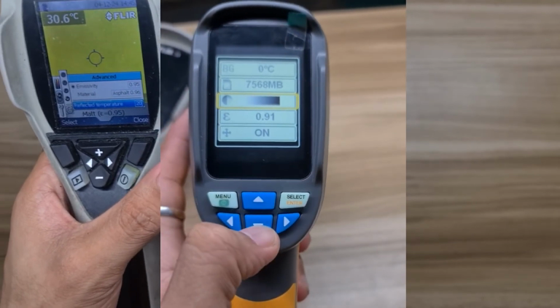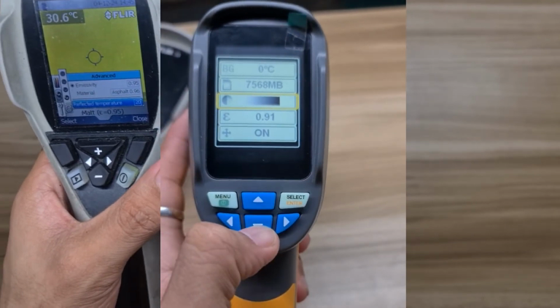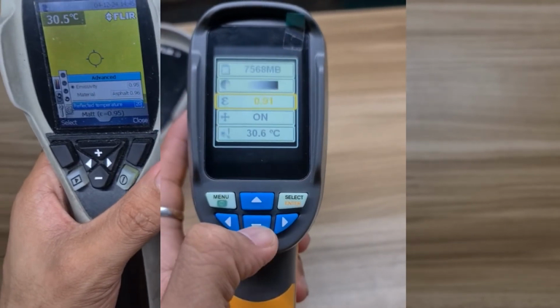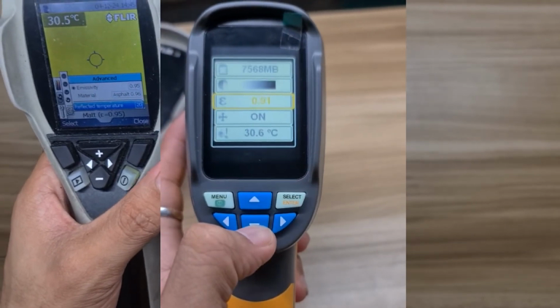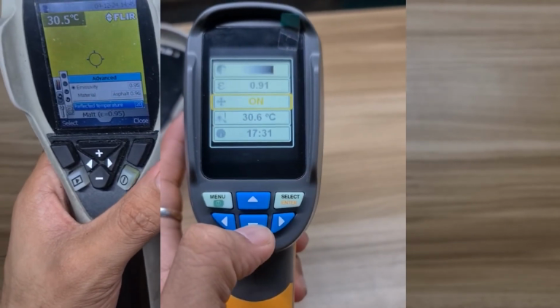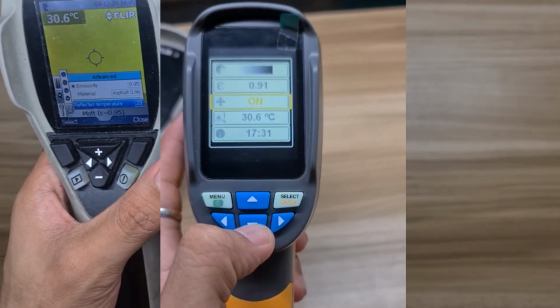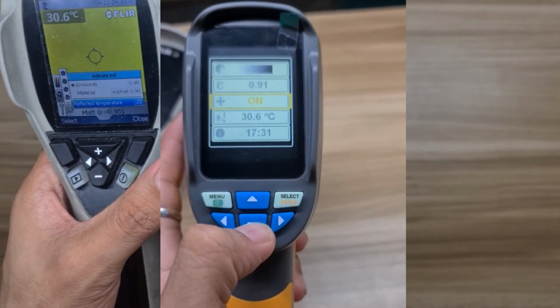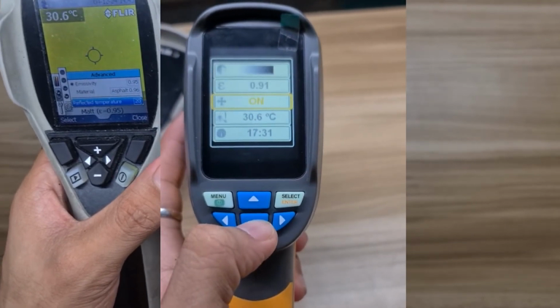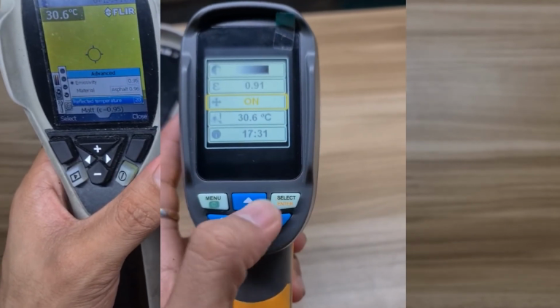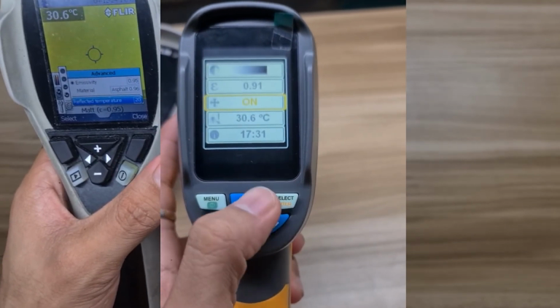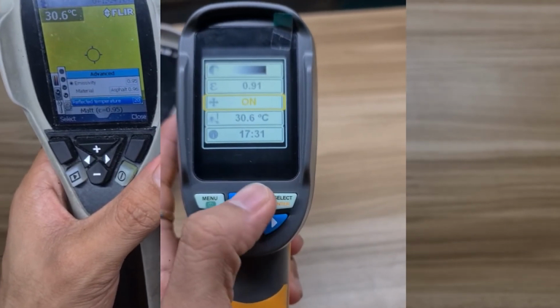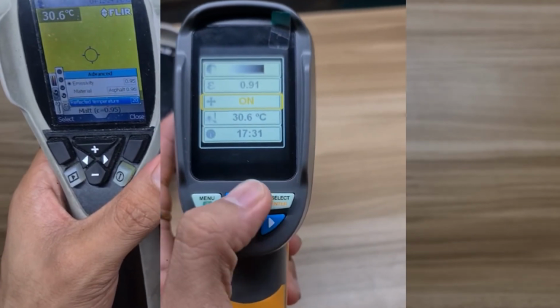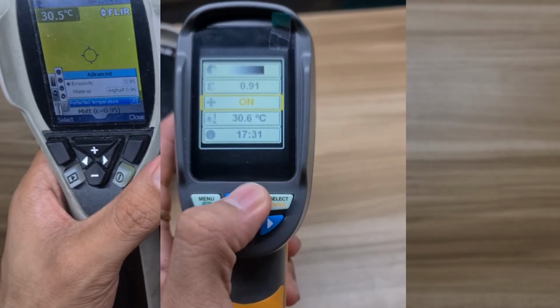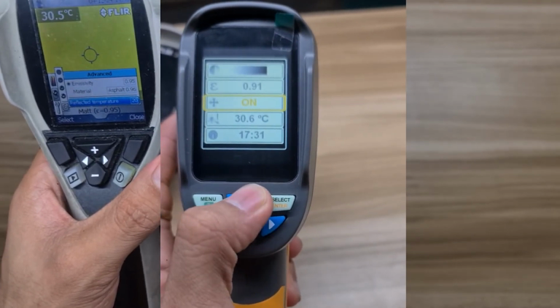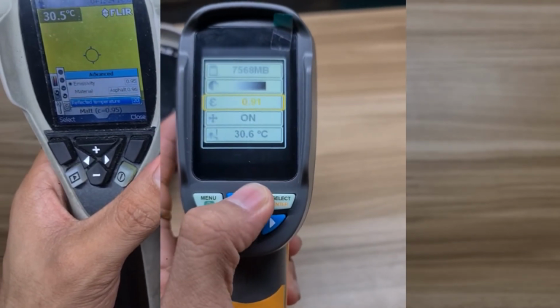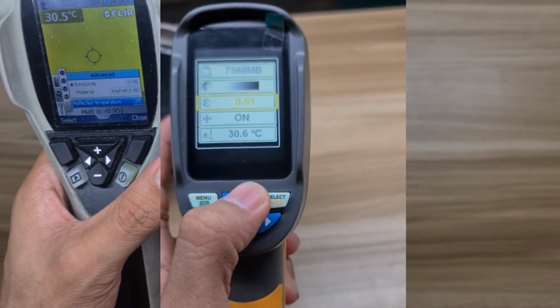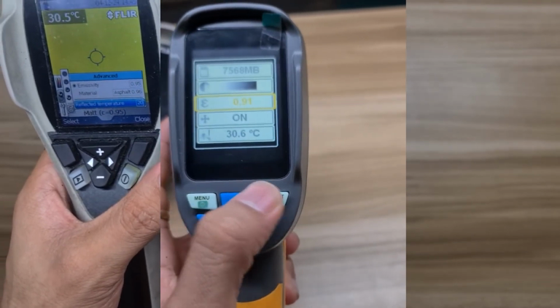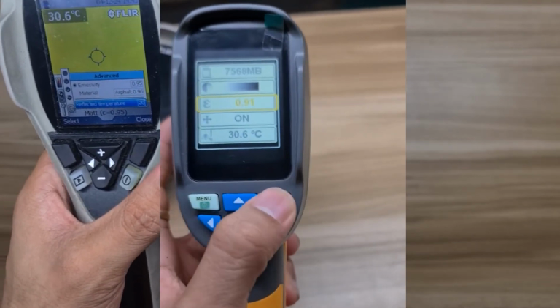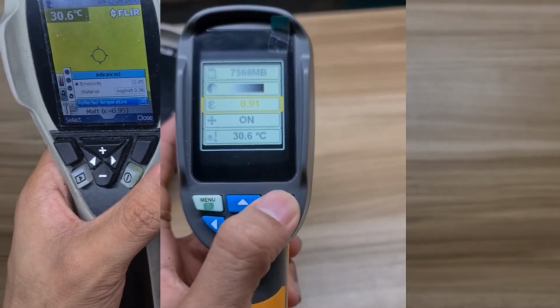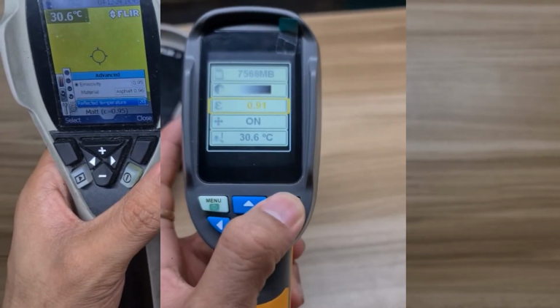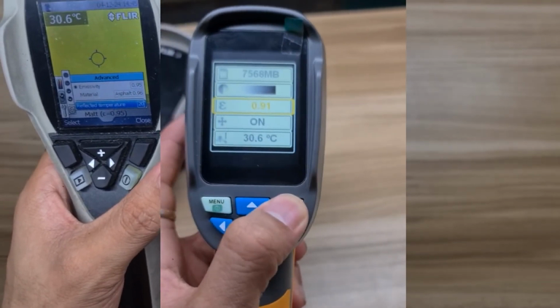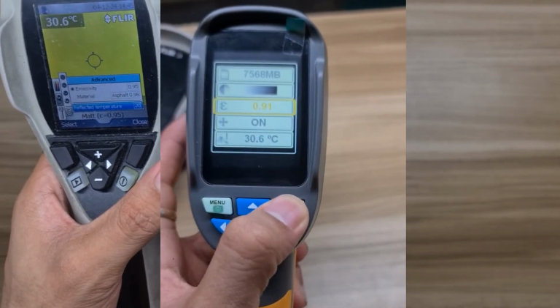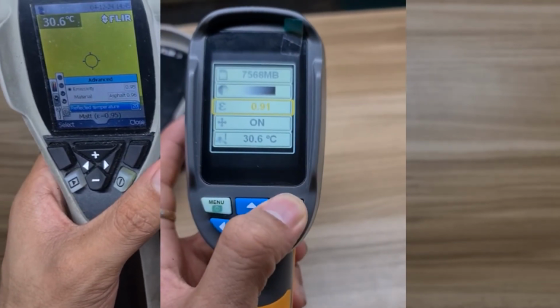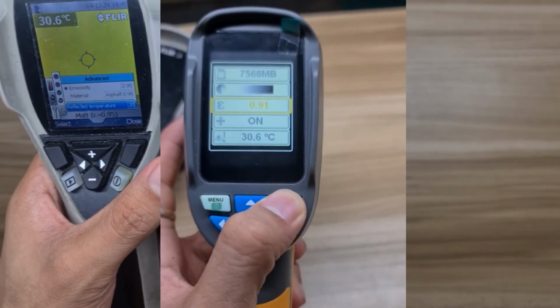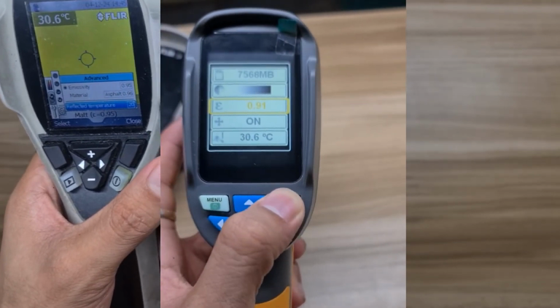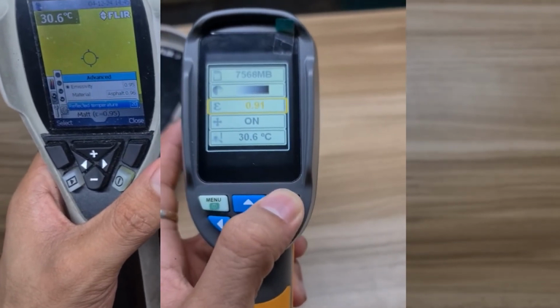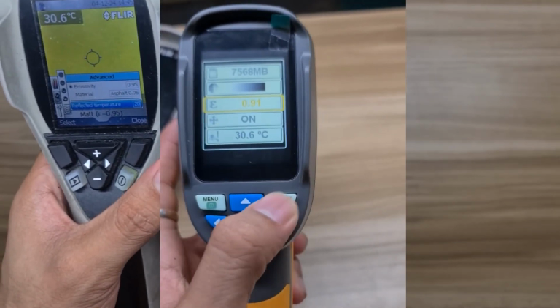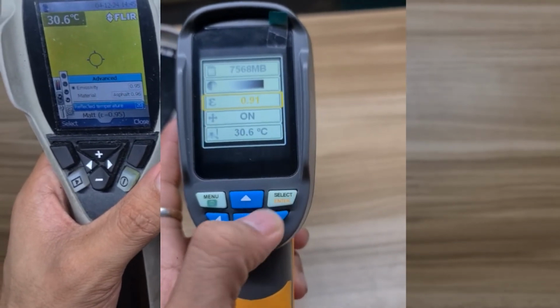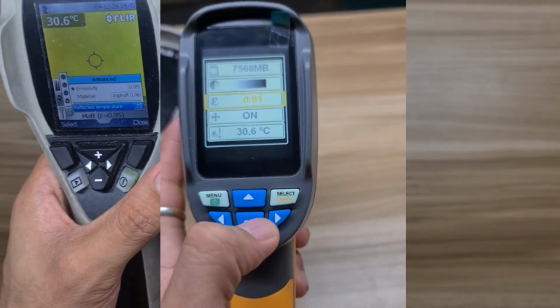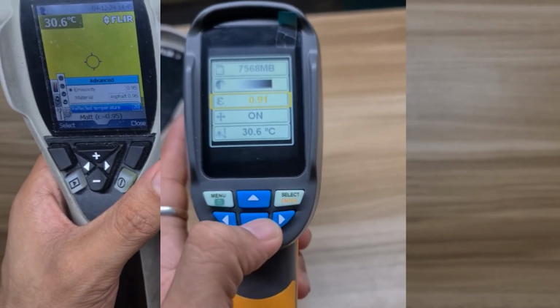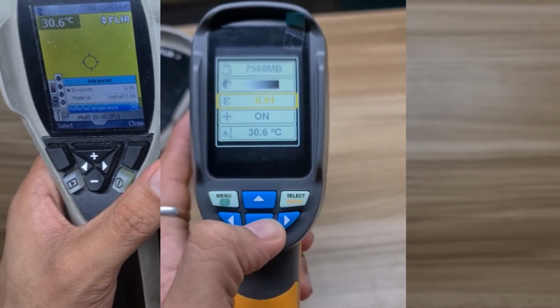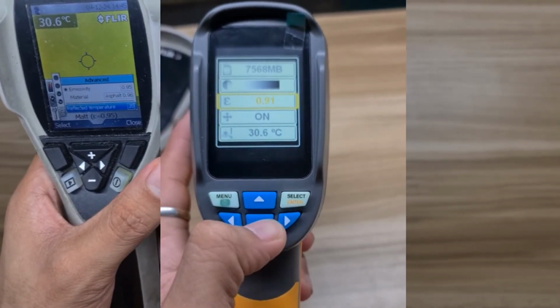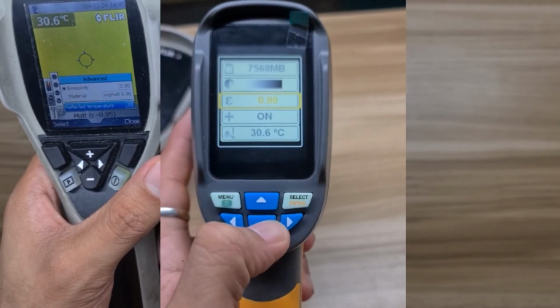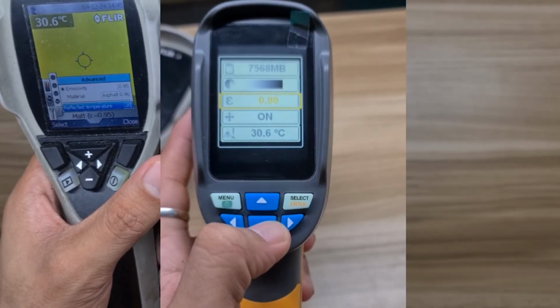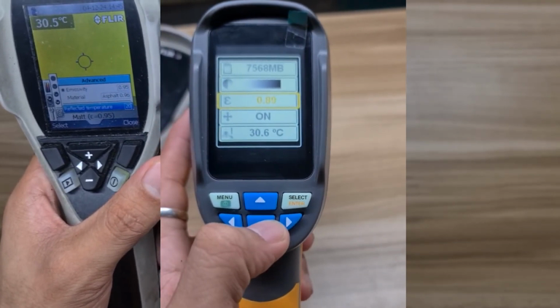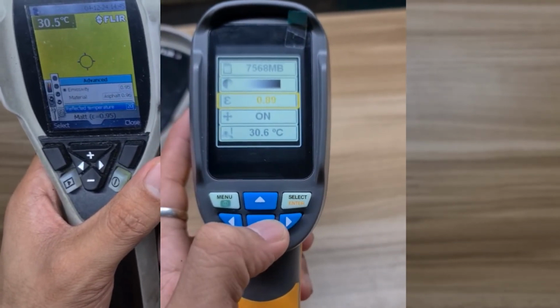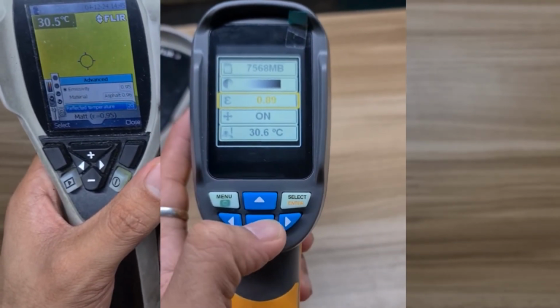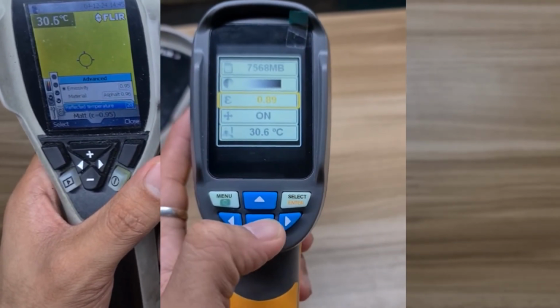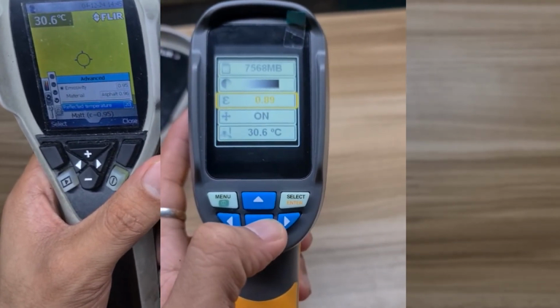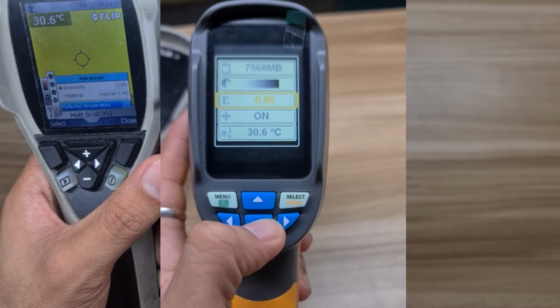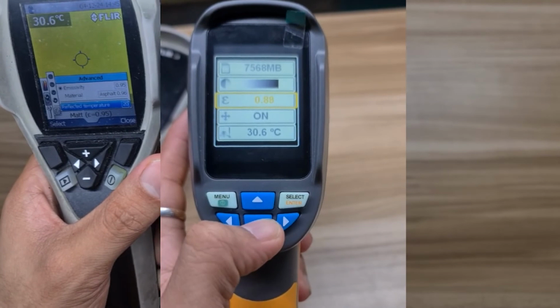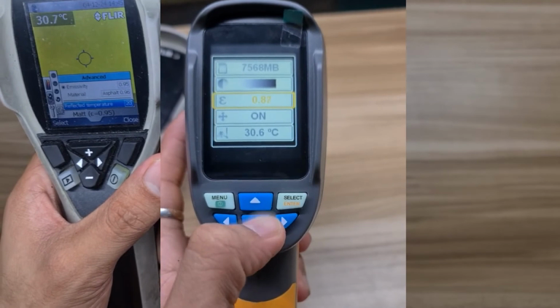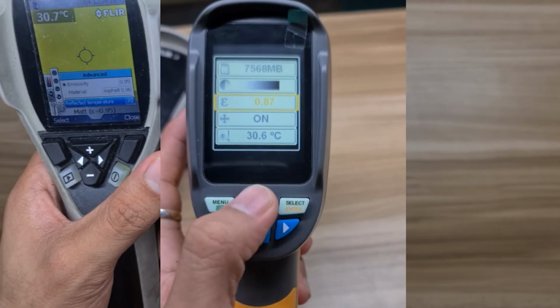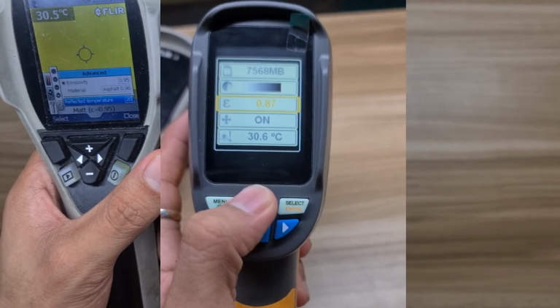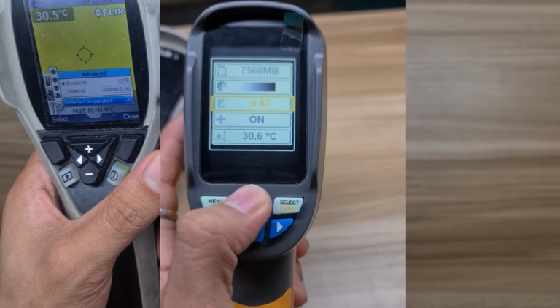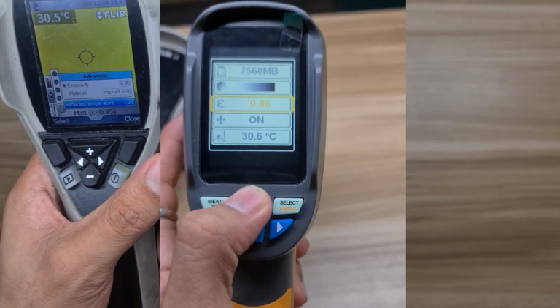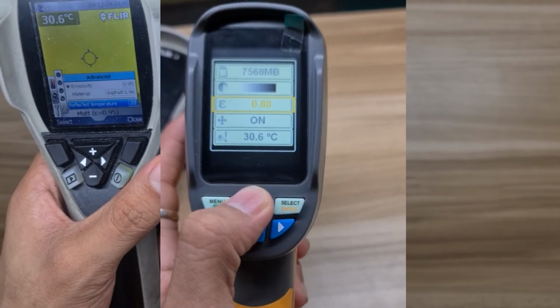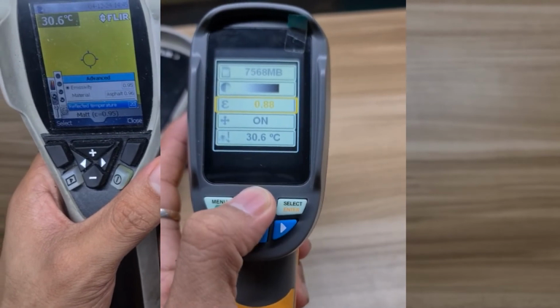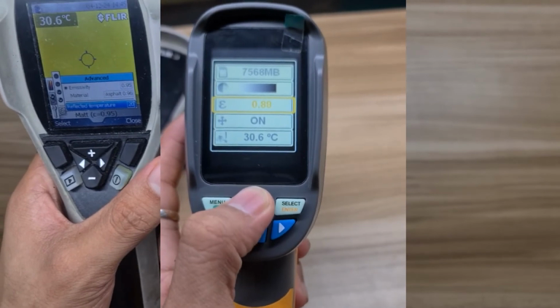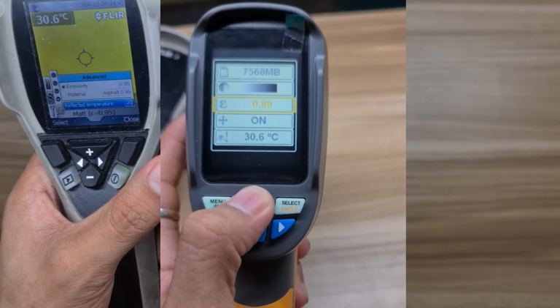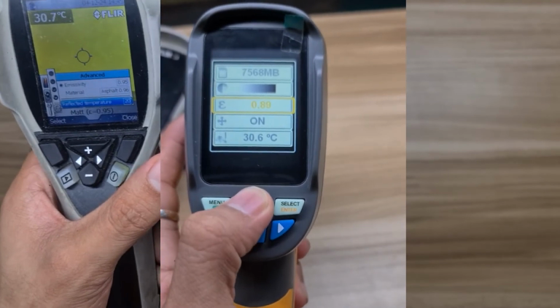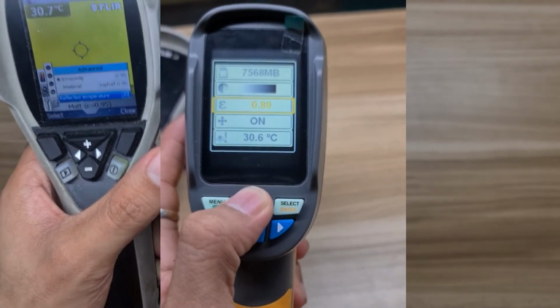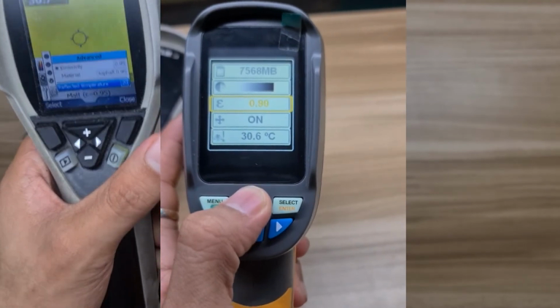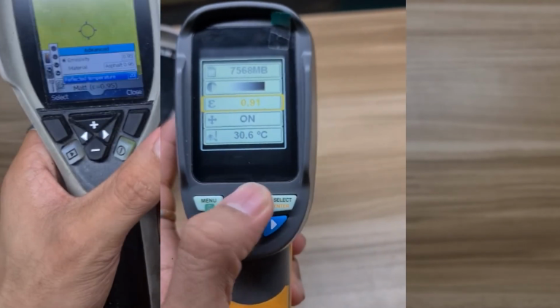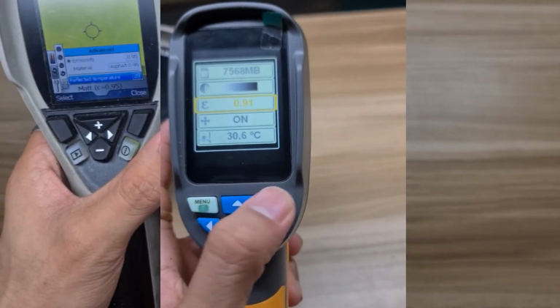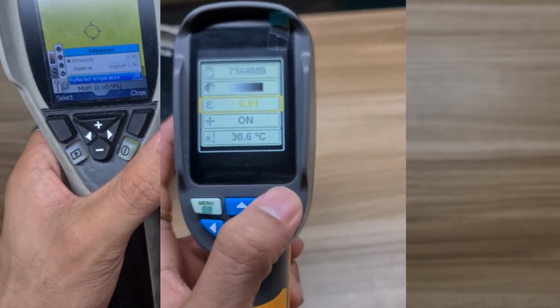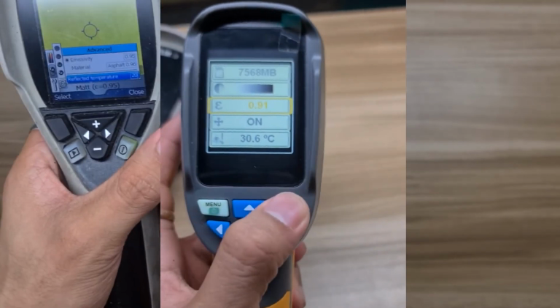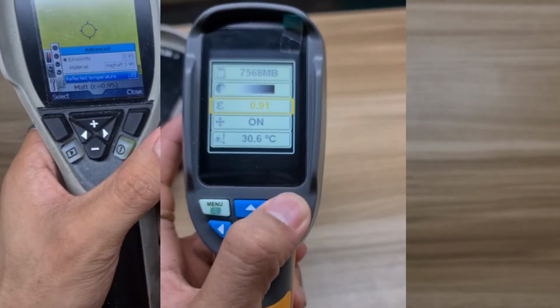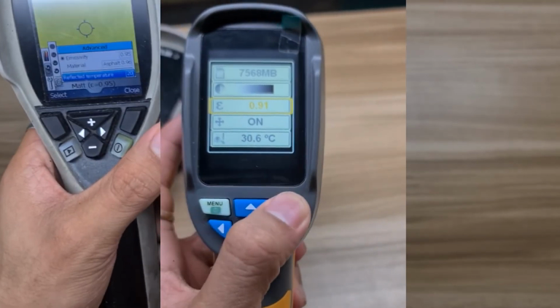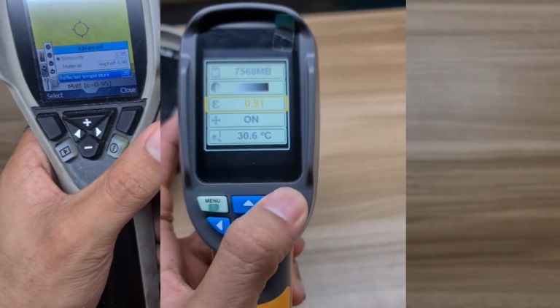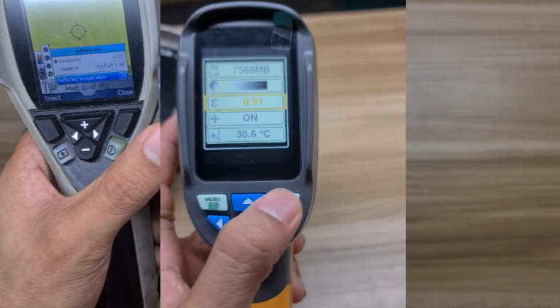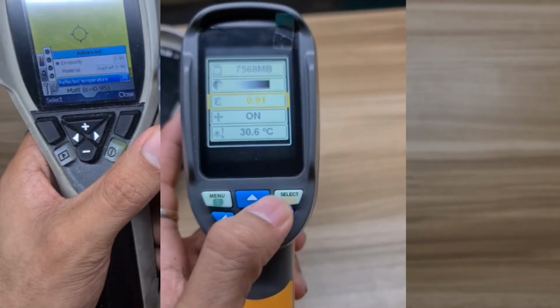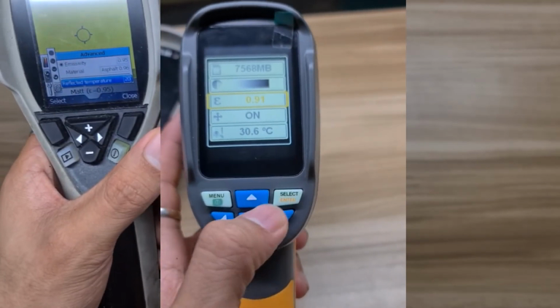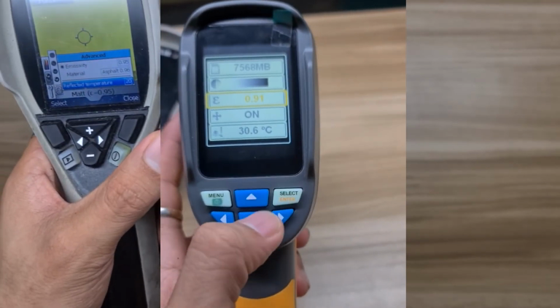Other menu settings include time setting, save images, and background light setting.